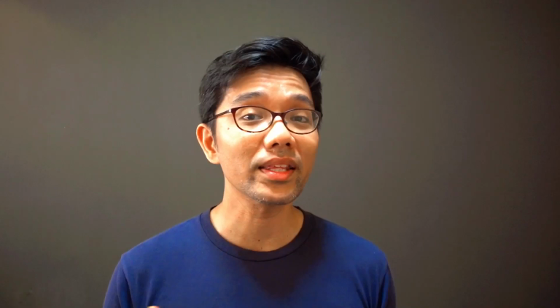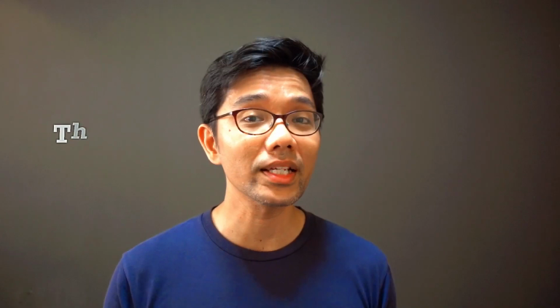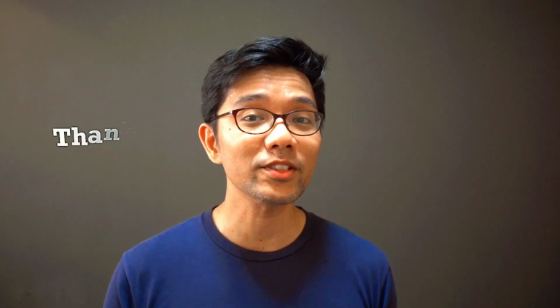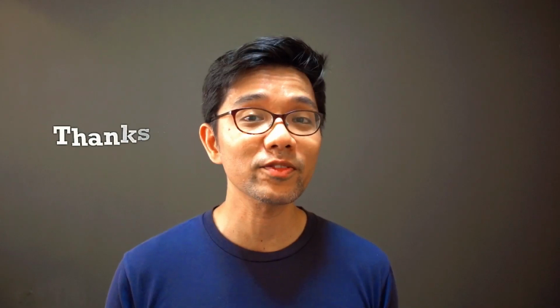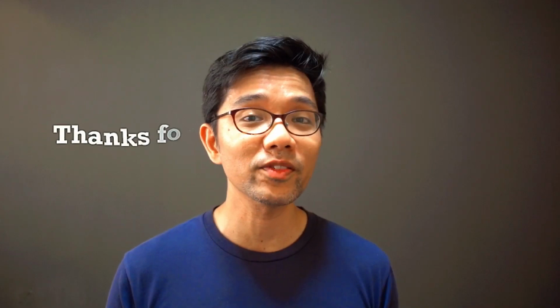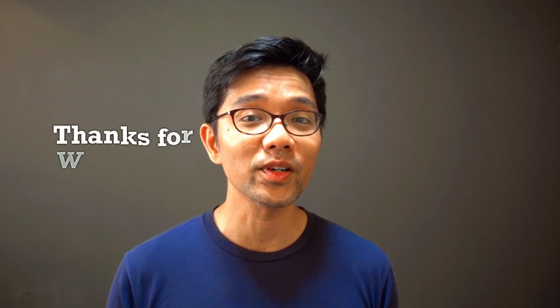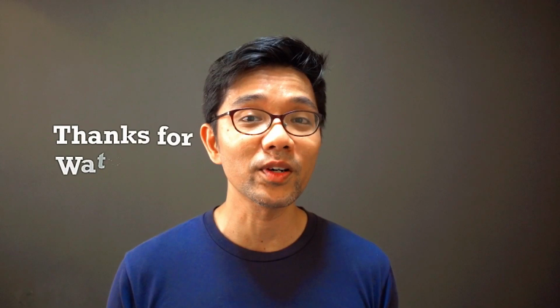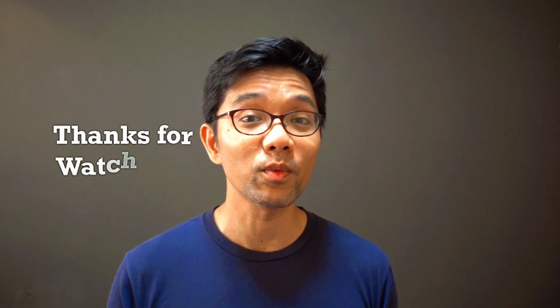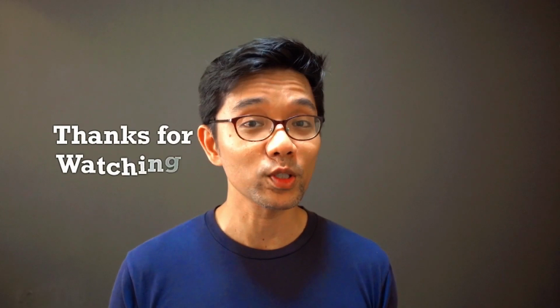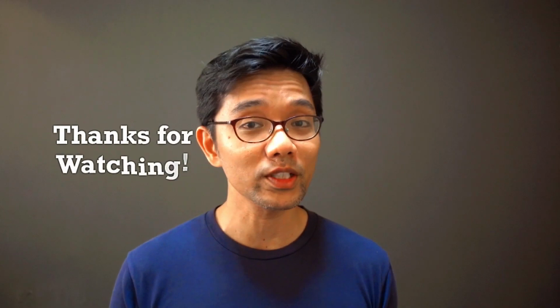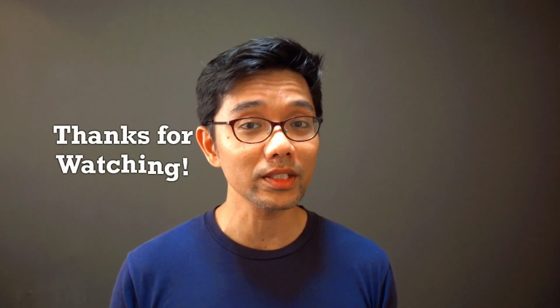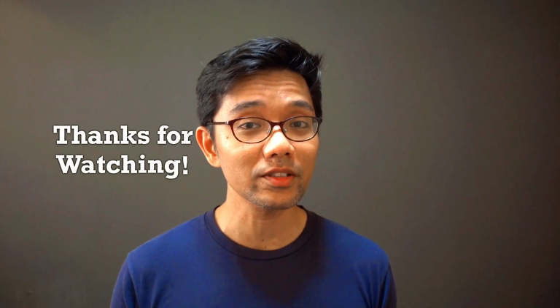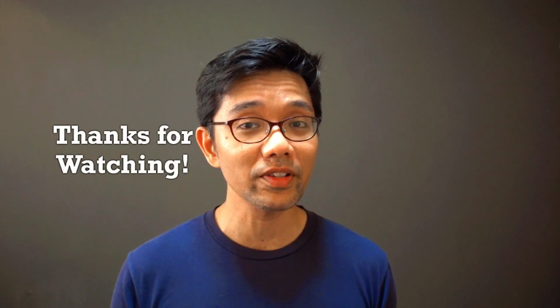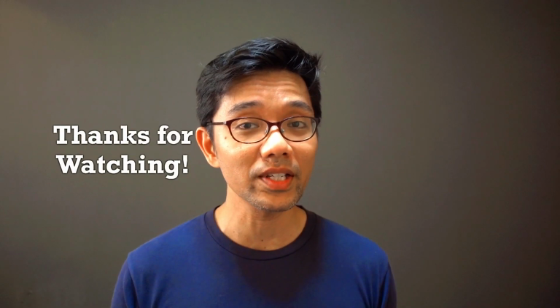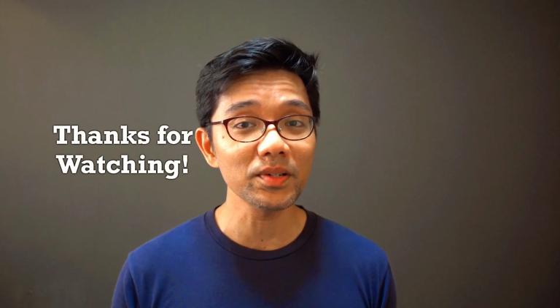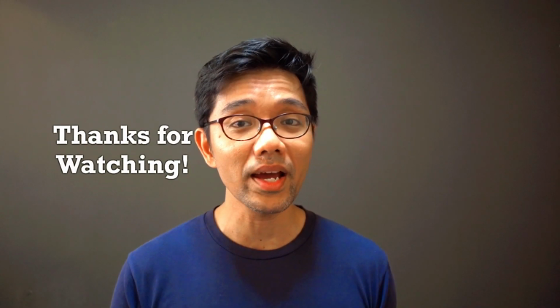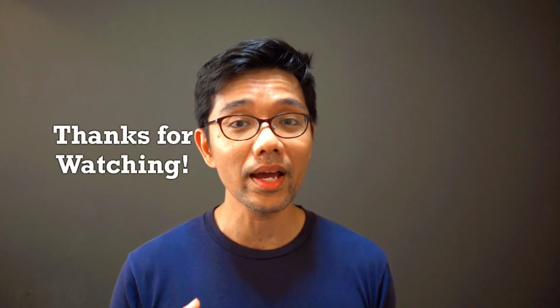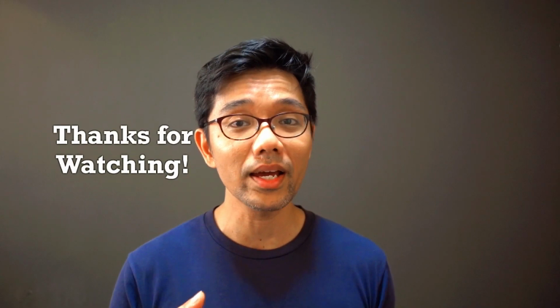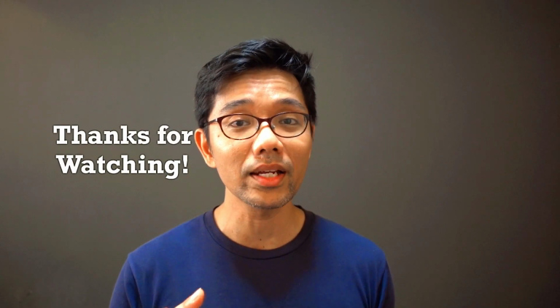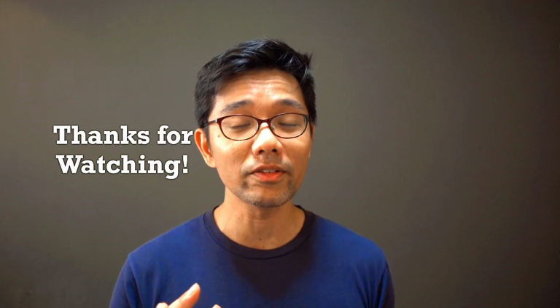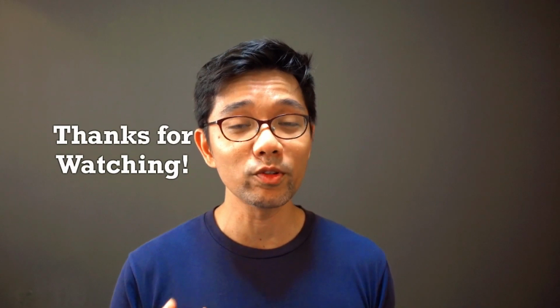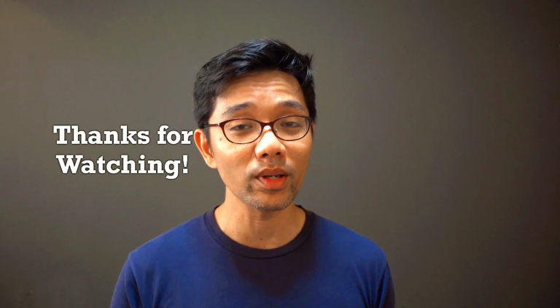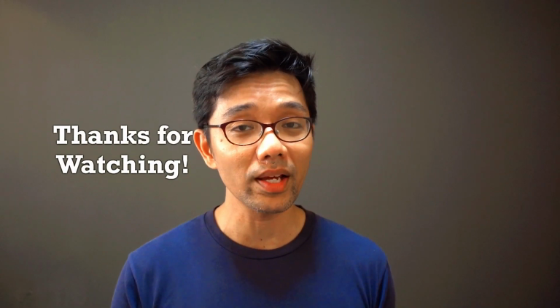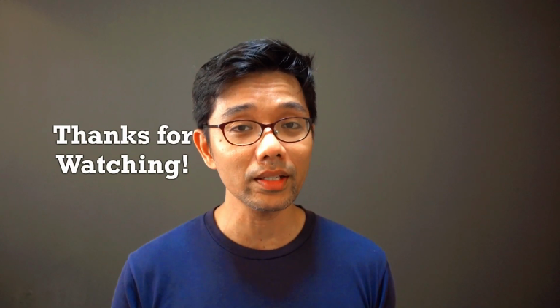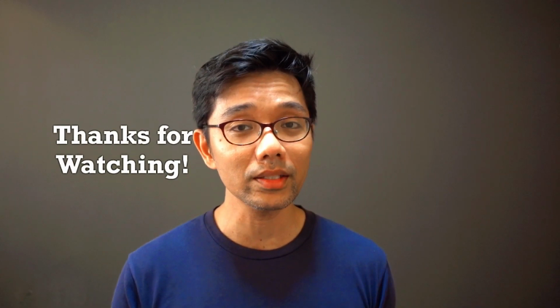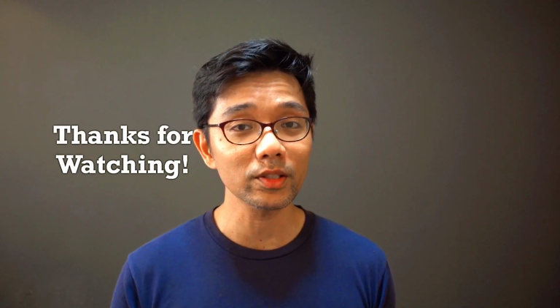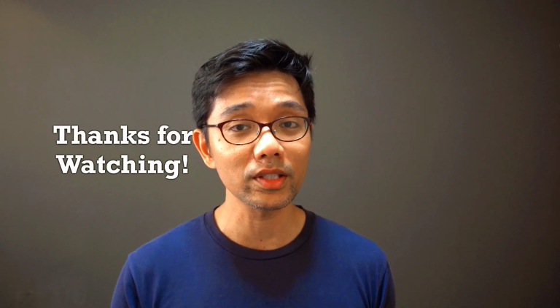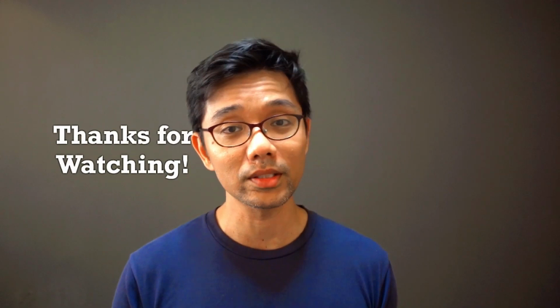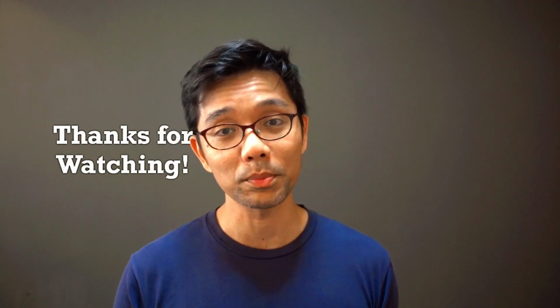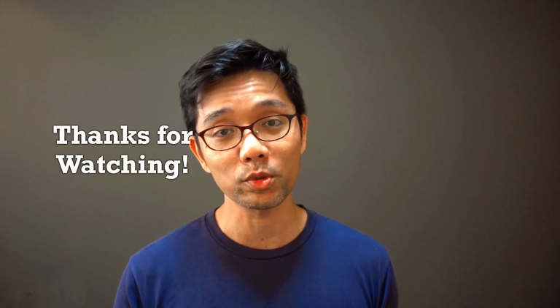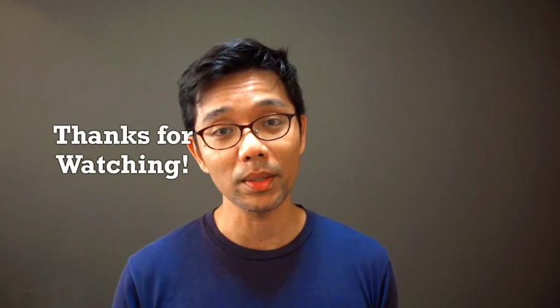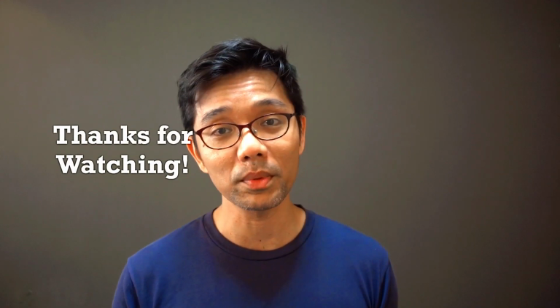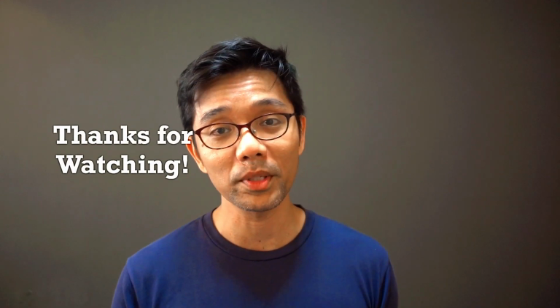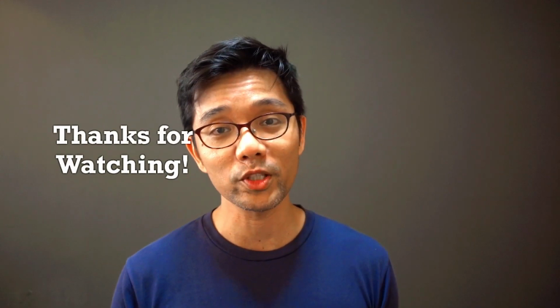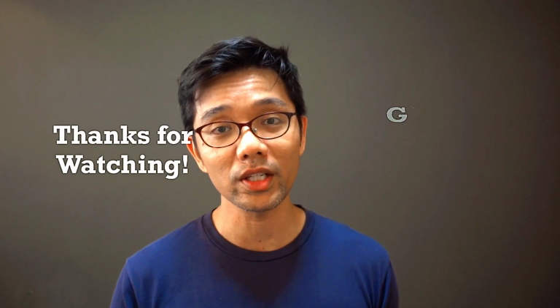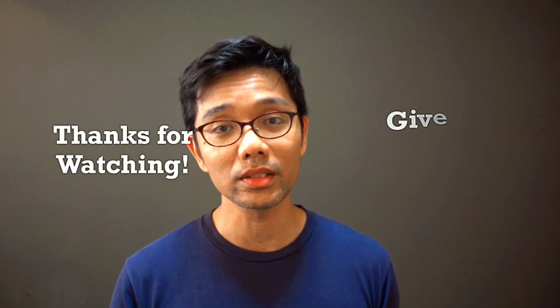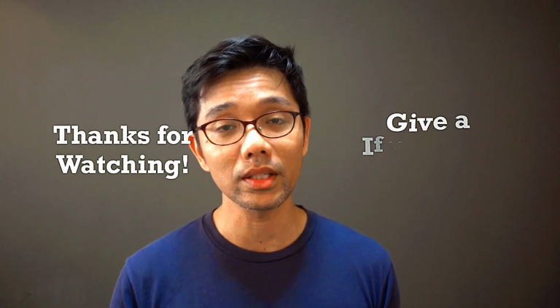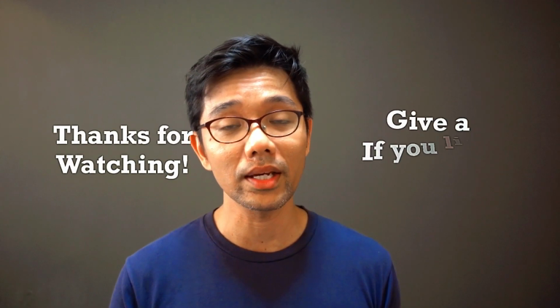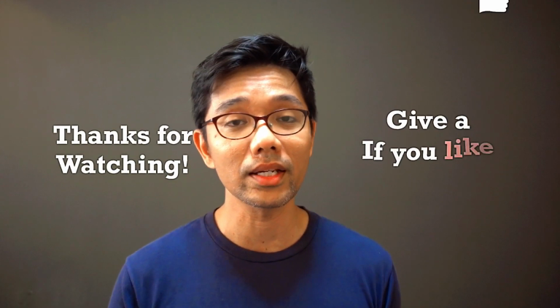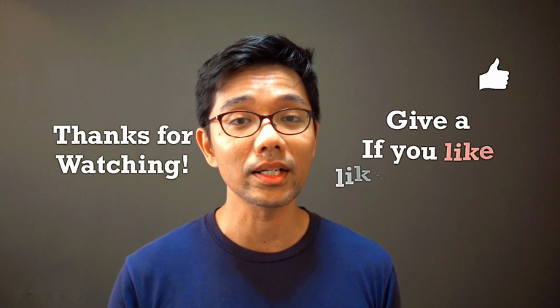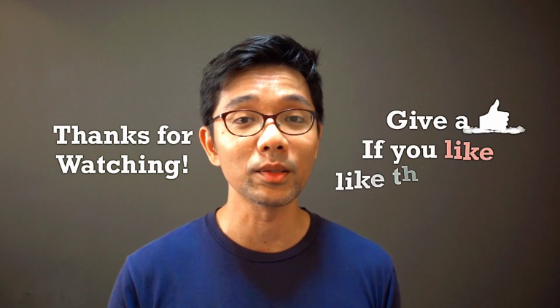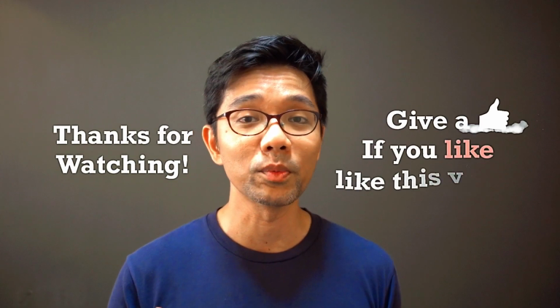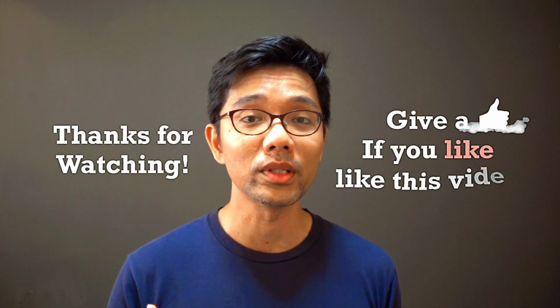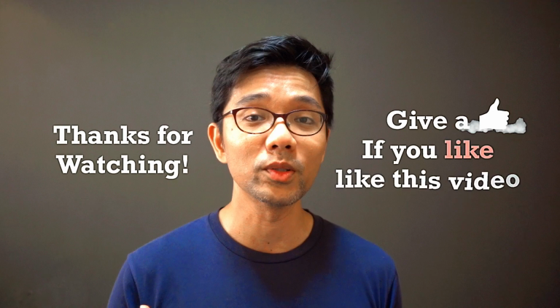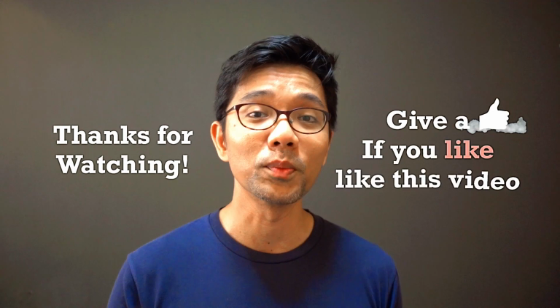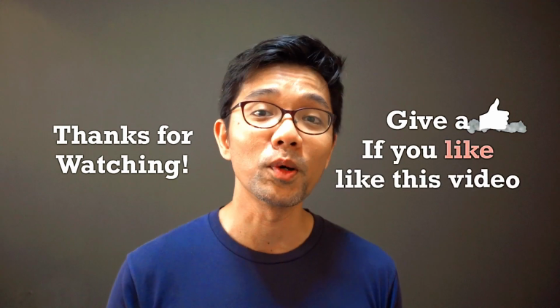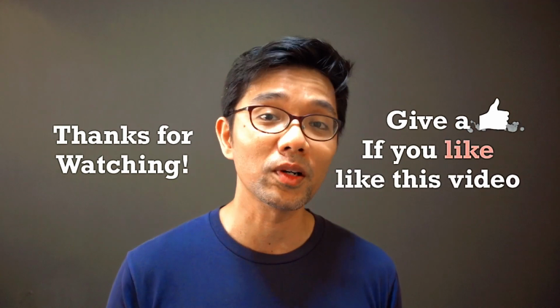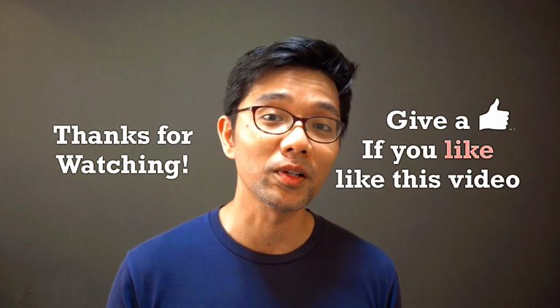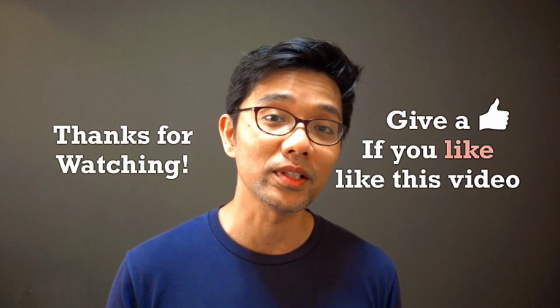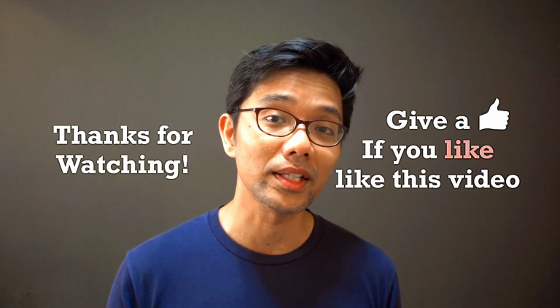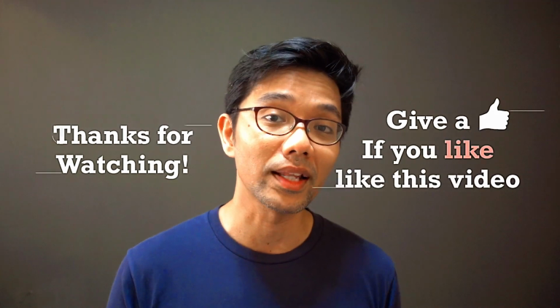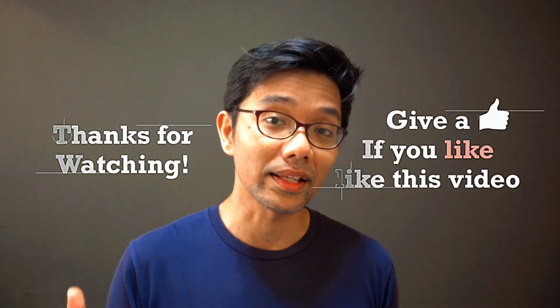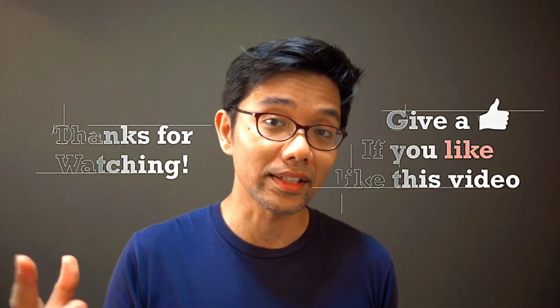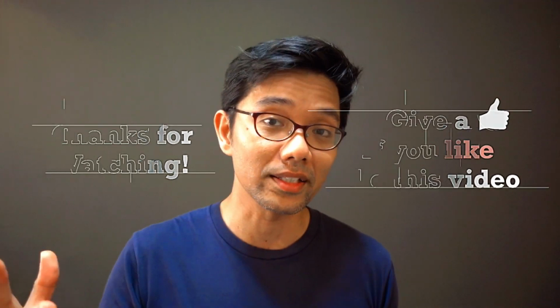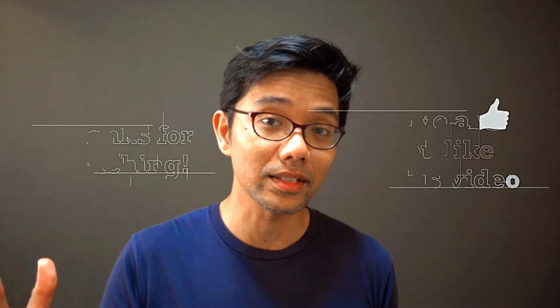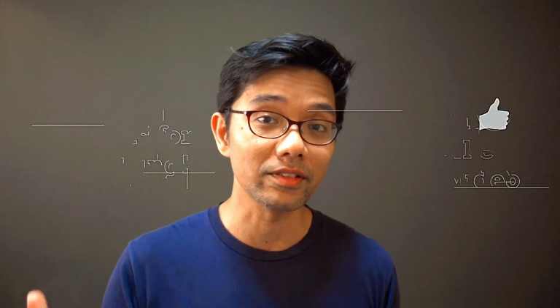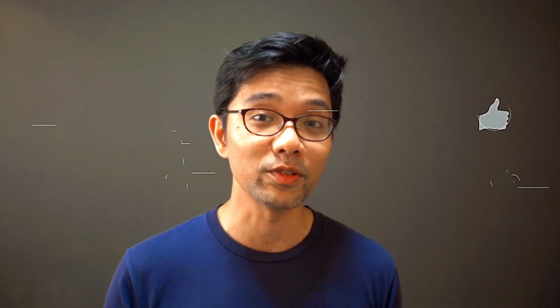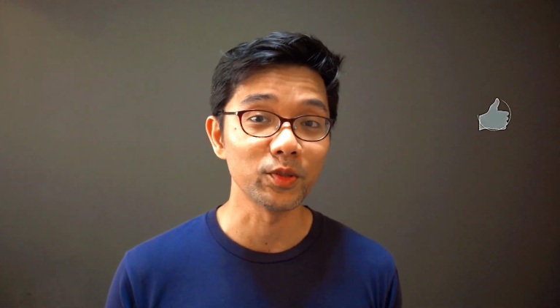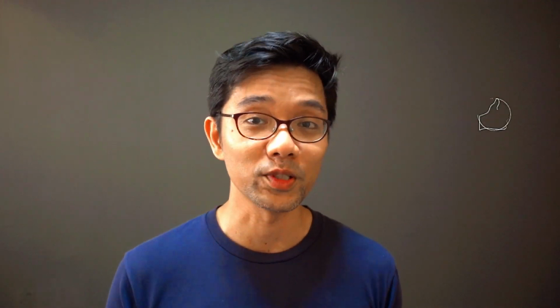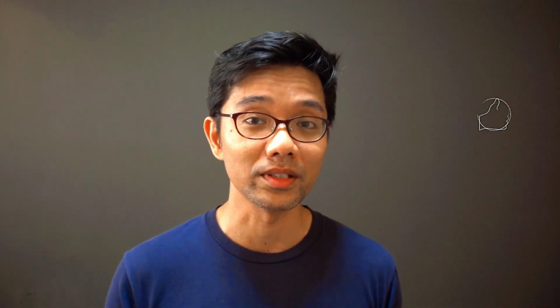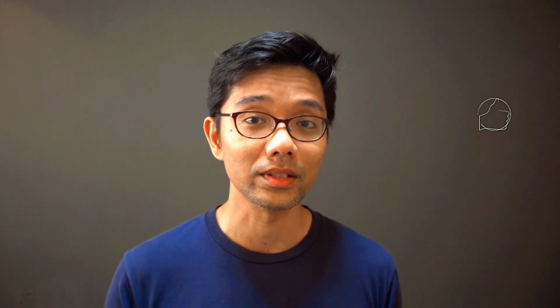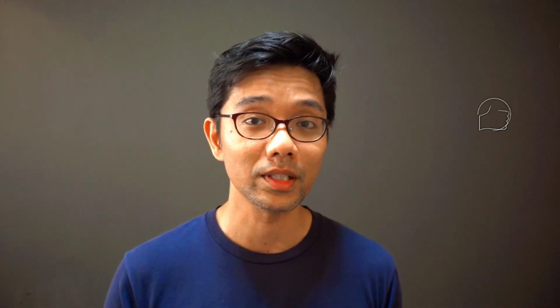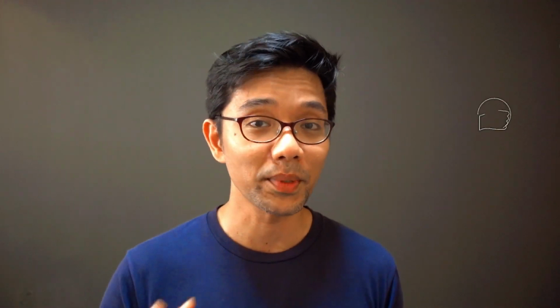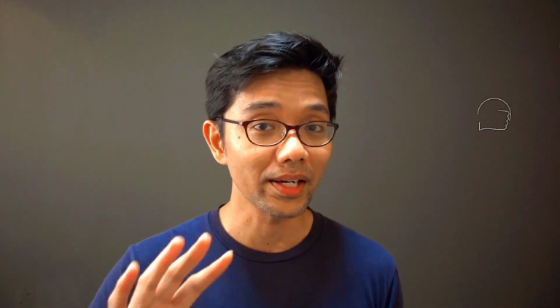Thanks for watching this video. If you'd like, you can subscribe to my channel and I'll bring you more content like this in the future. Bye!